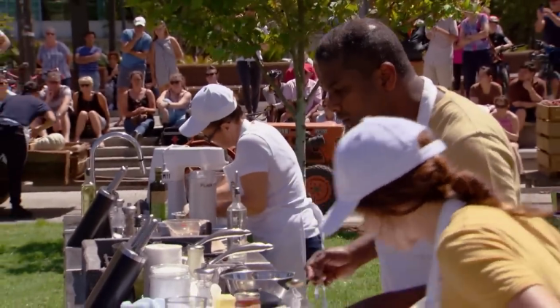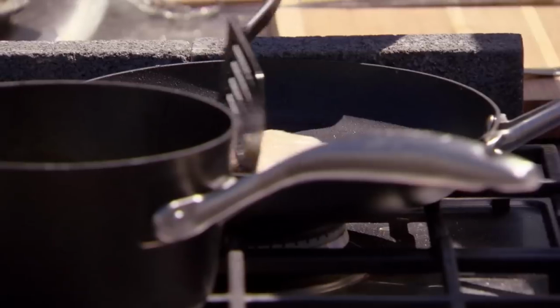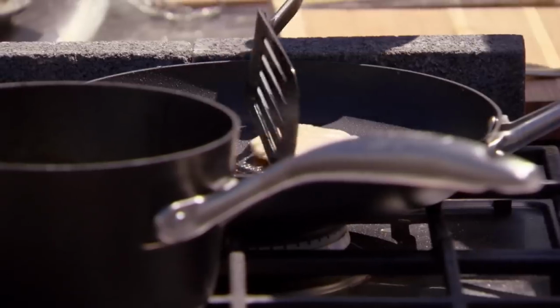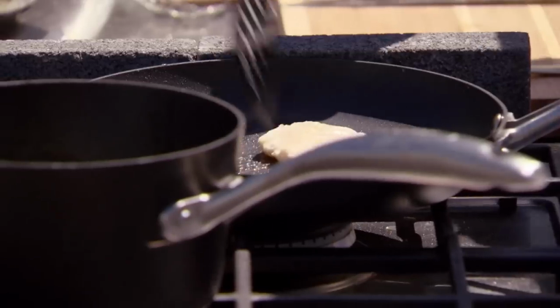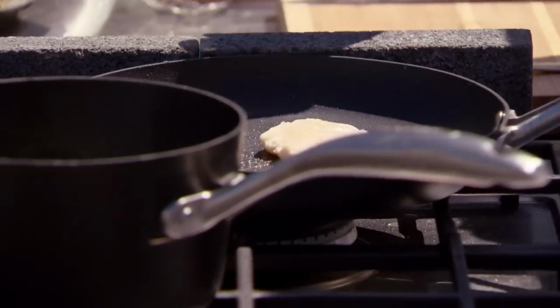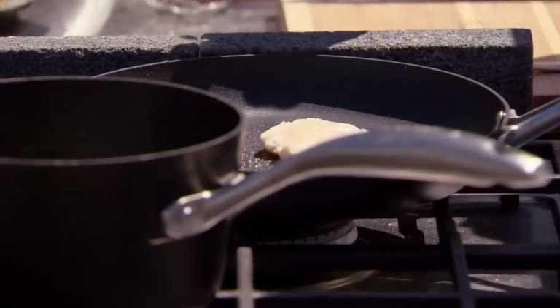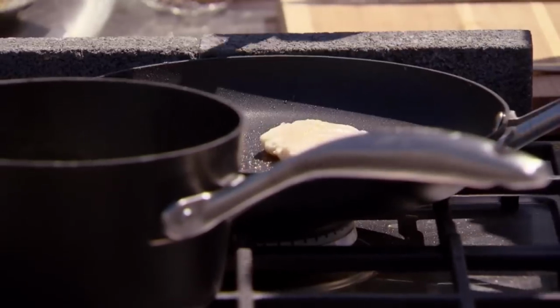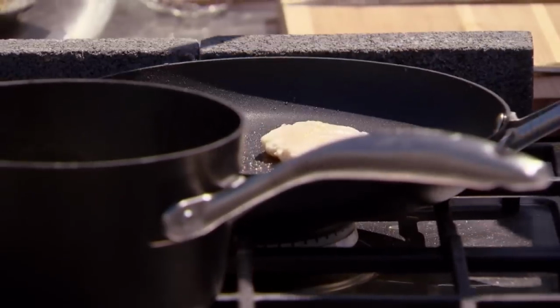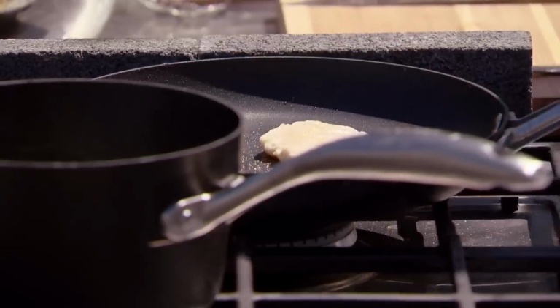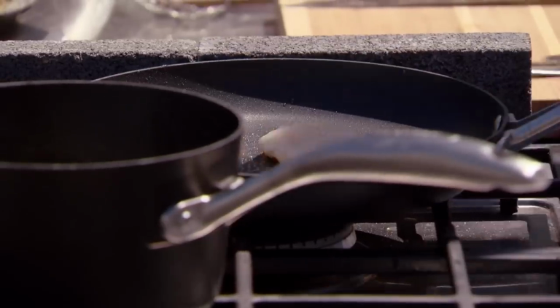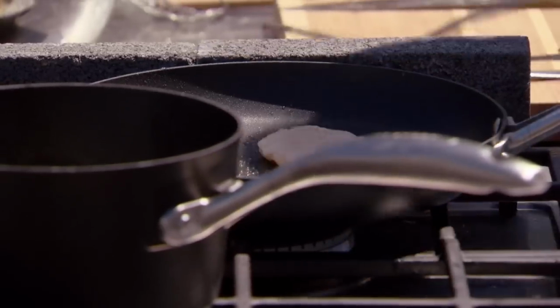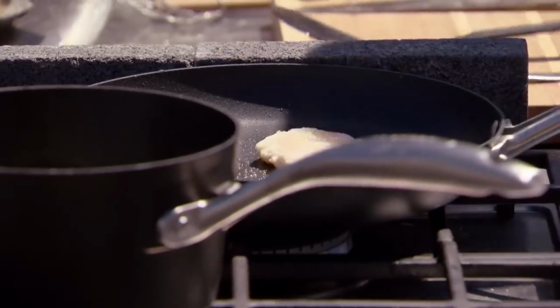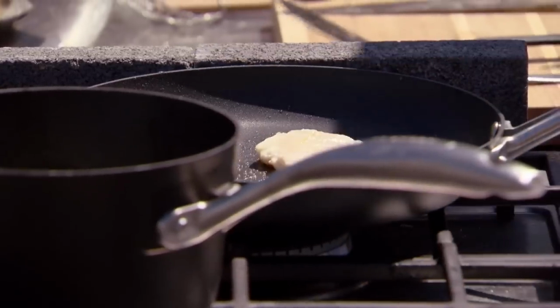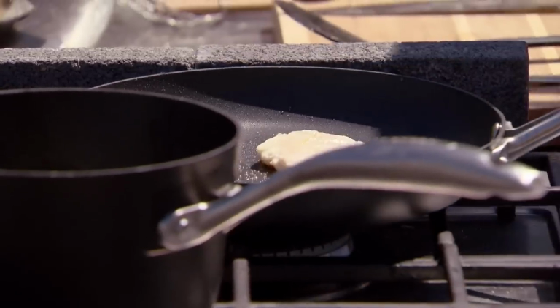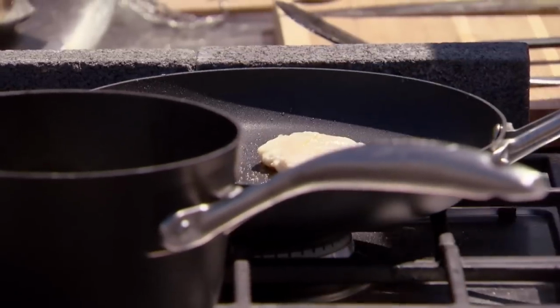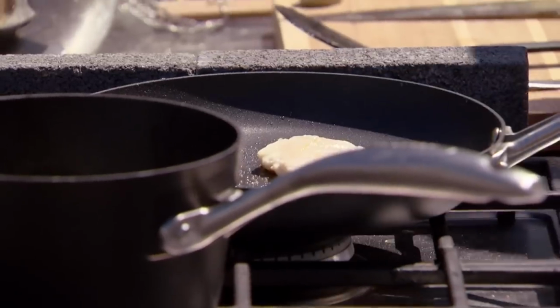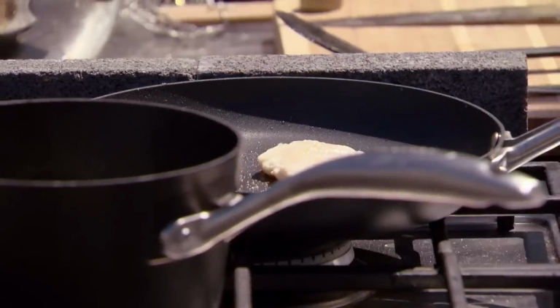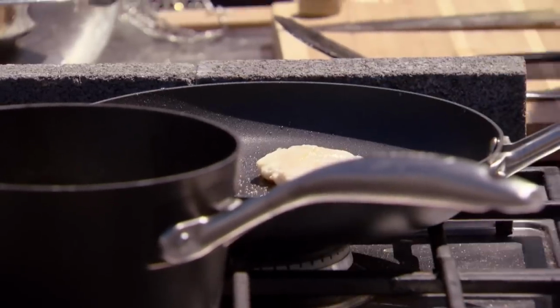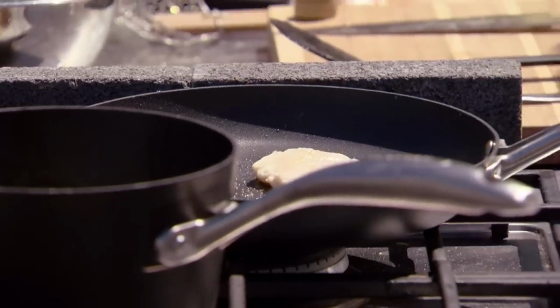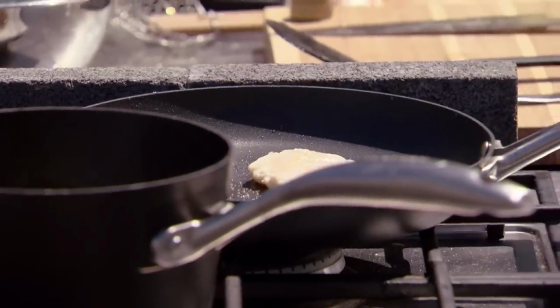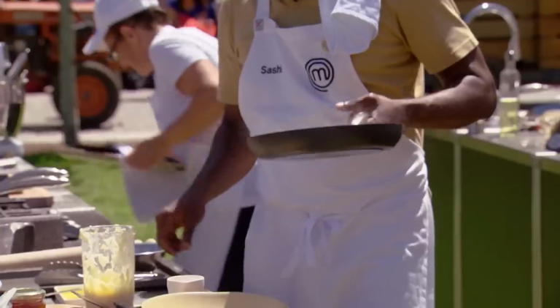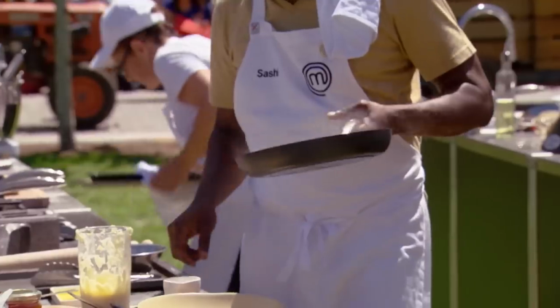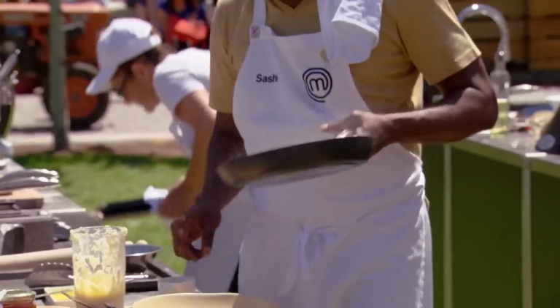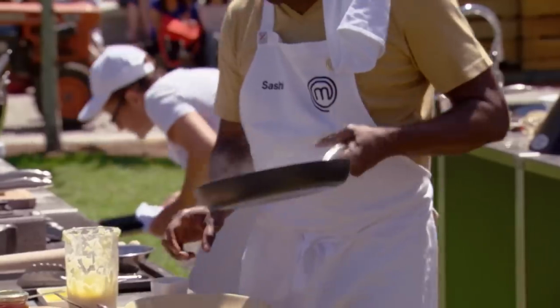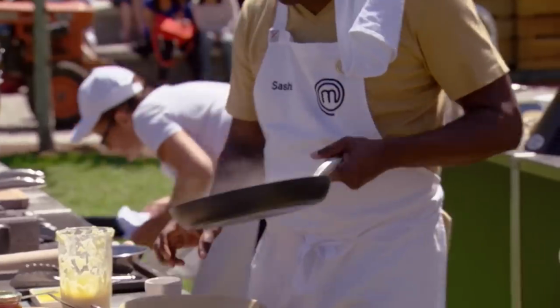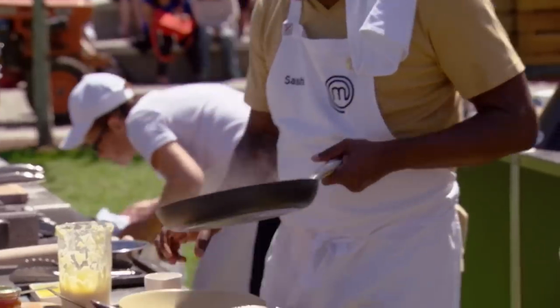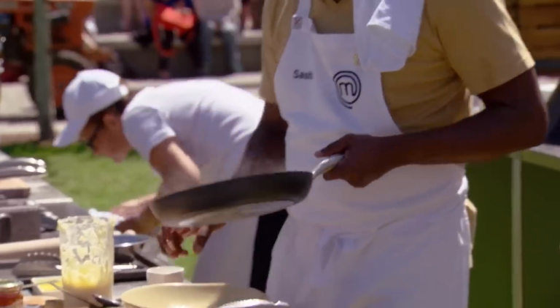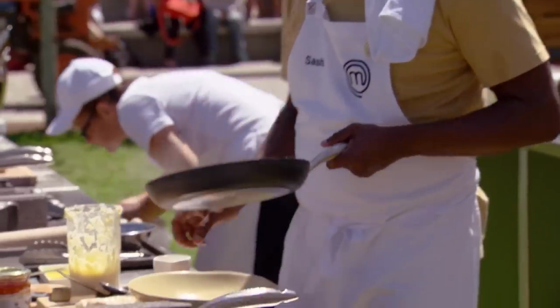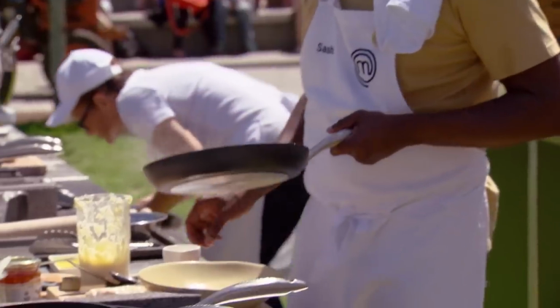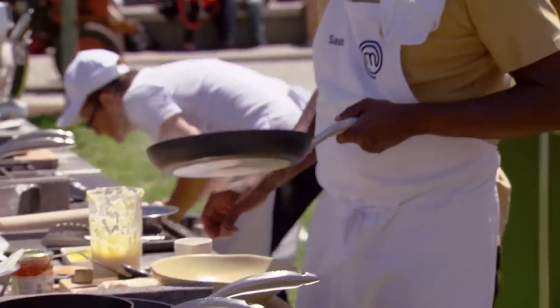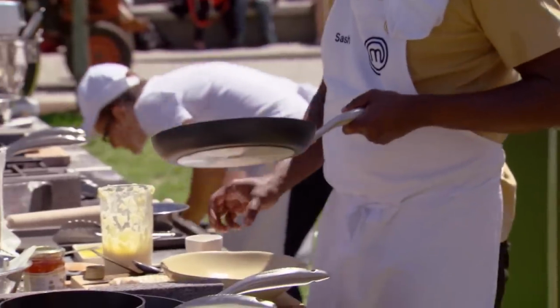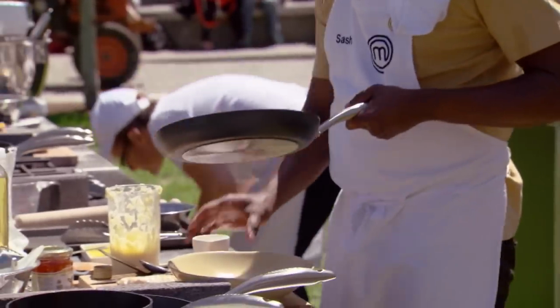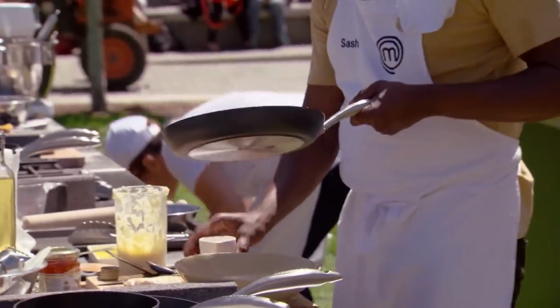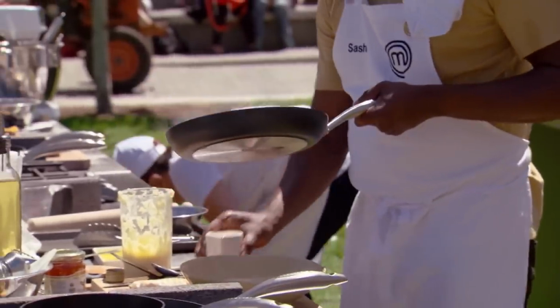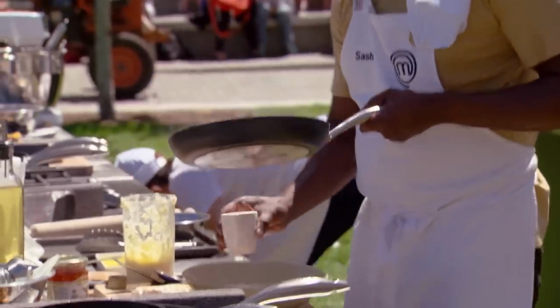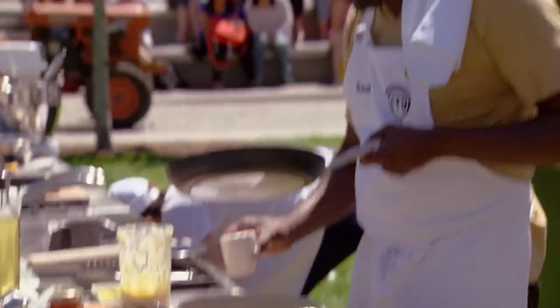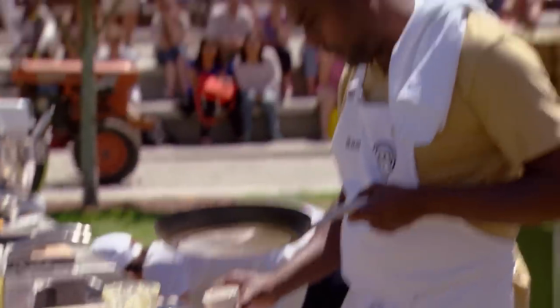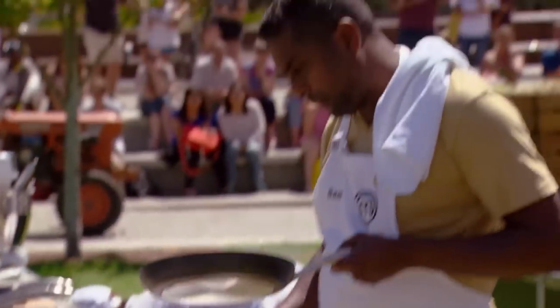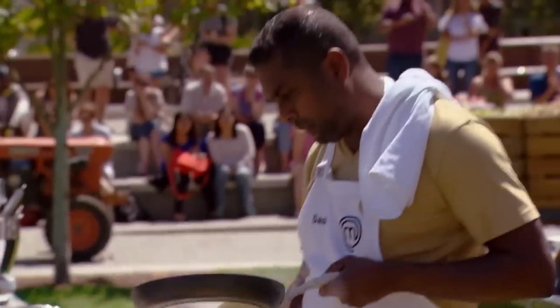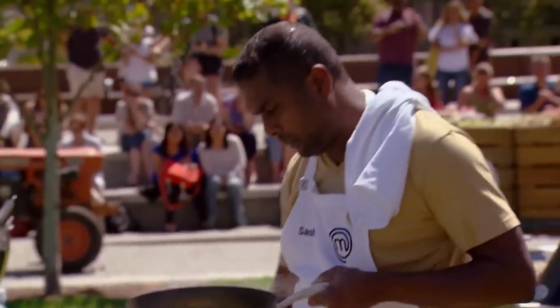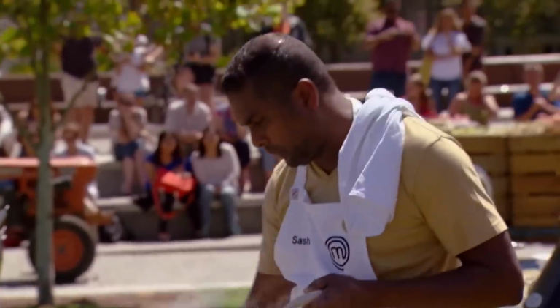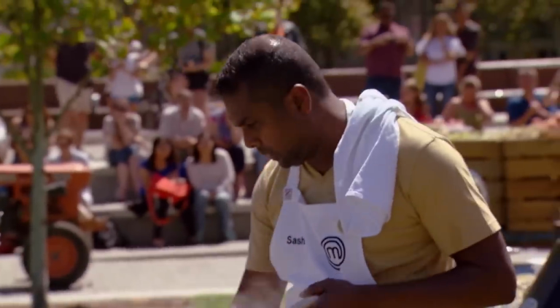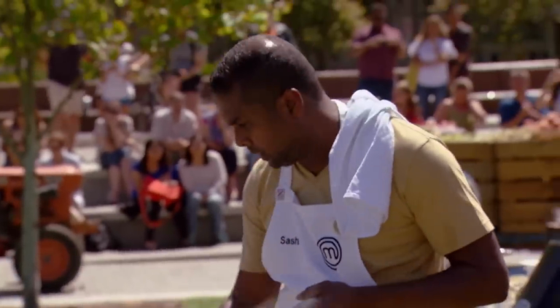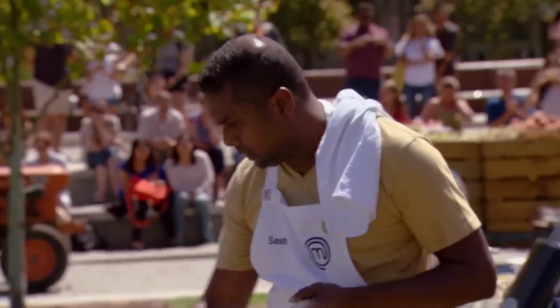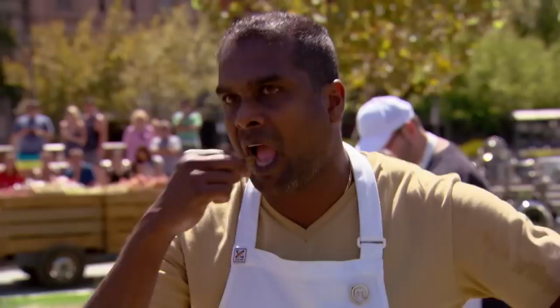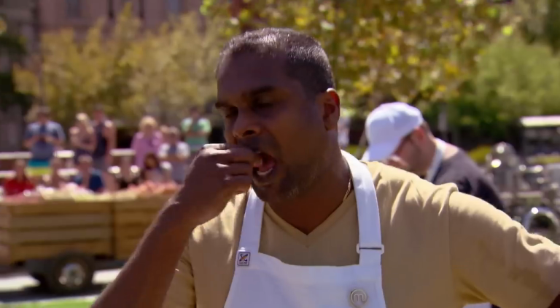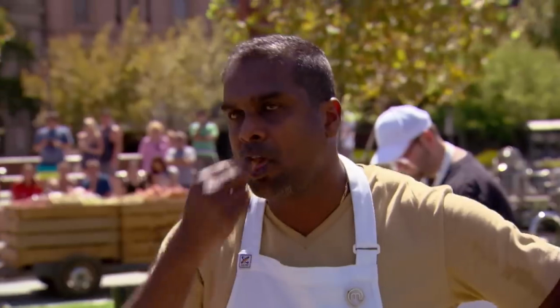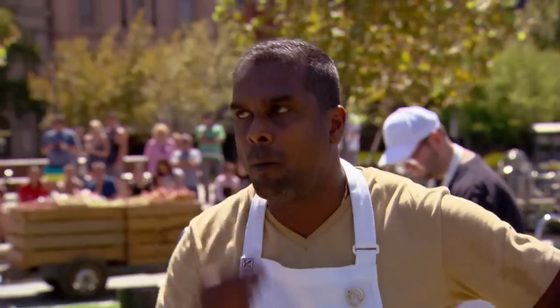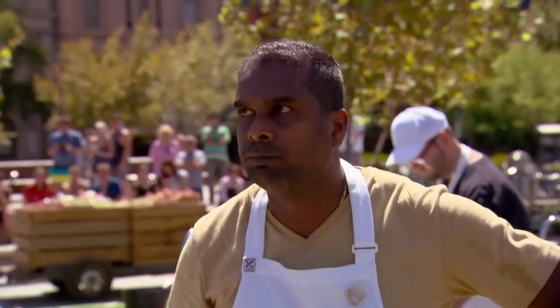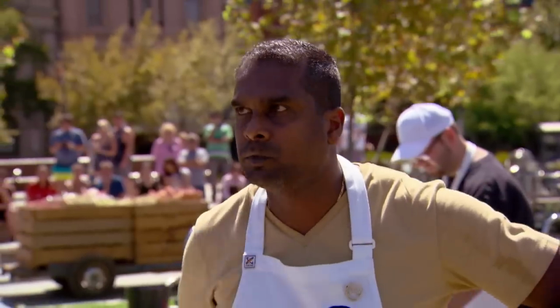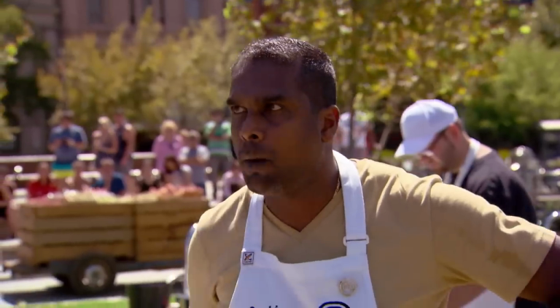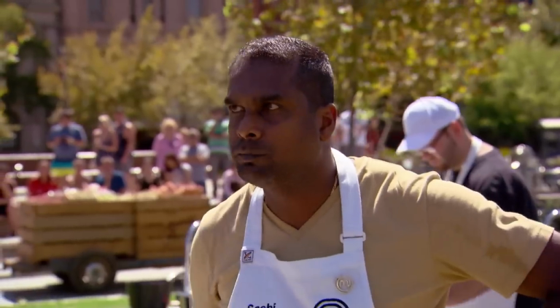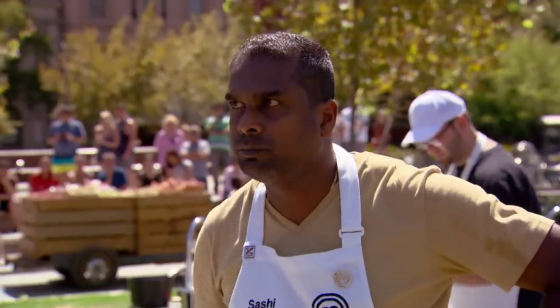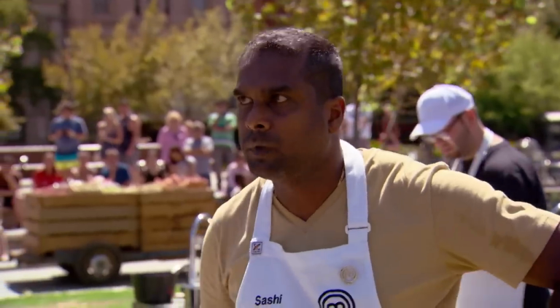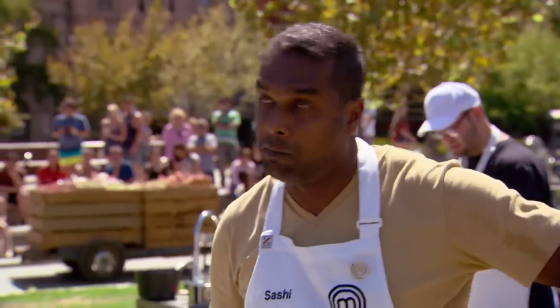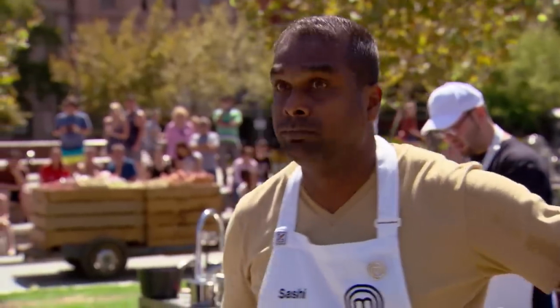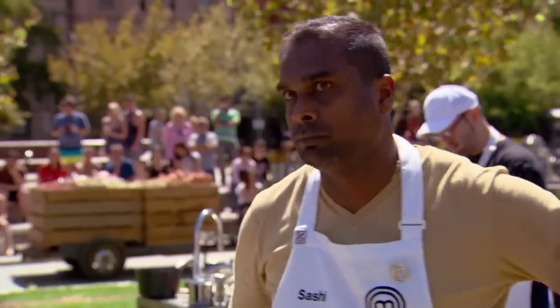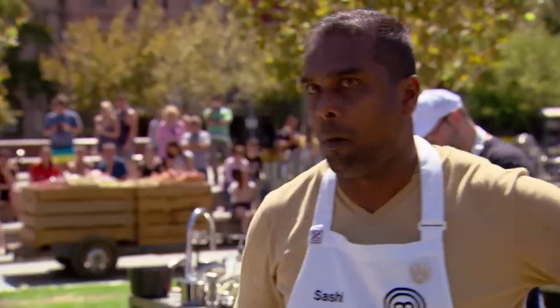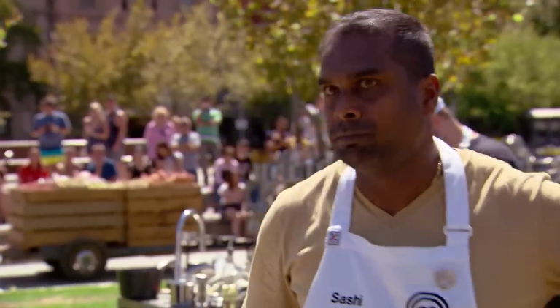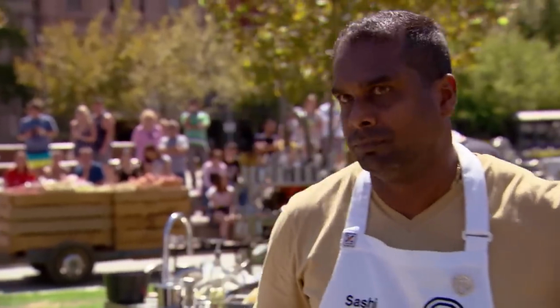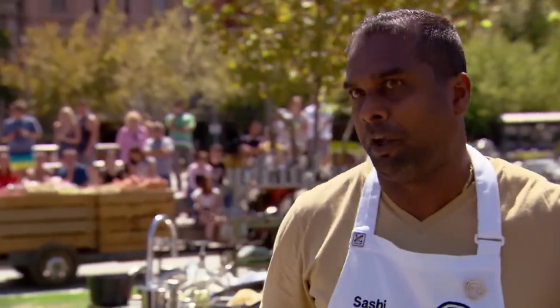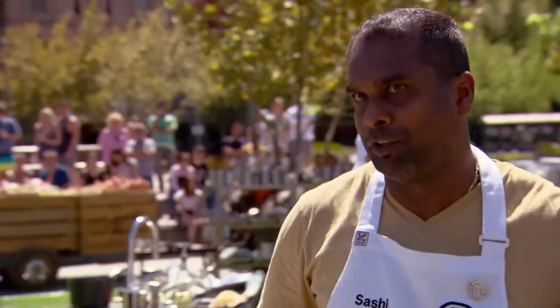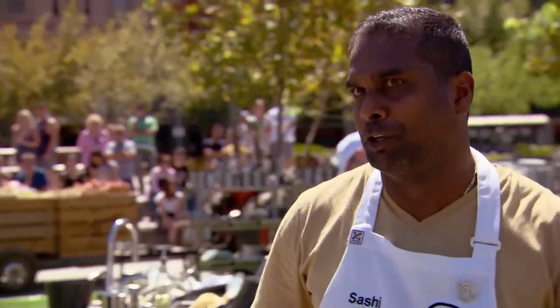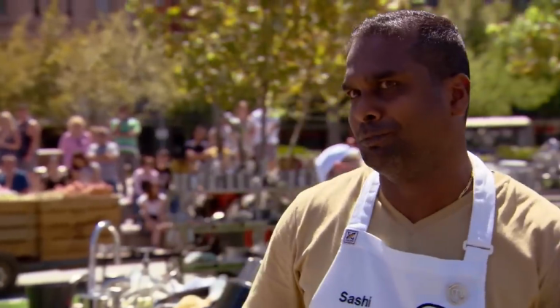Now cooking the snapper to perfection is the most important thing in the dish. Mmm, it's good.